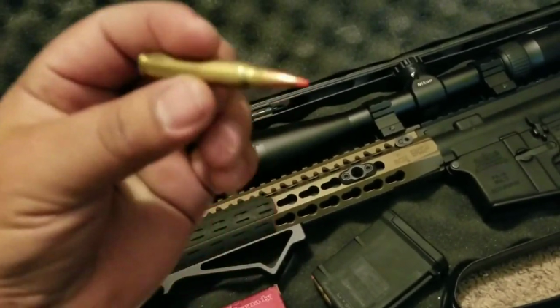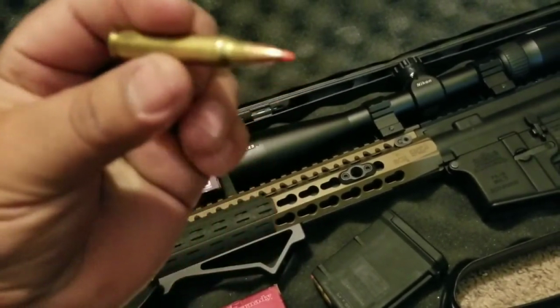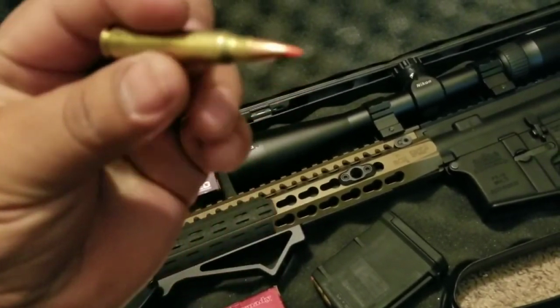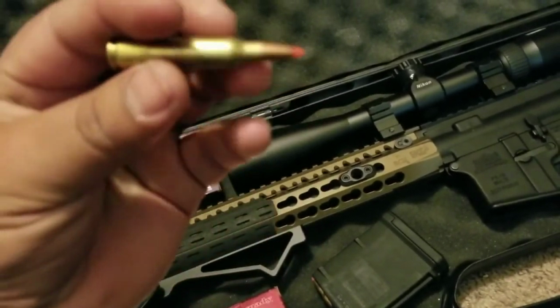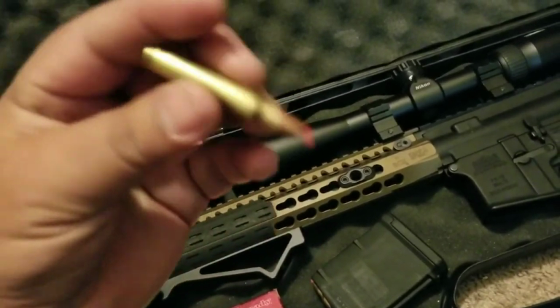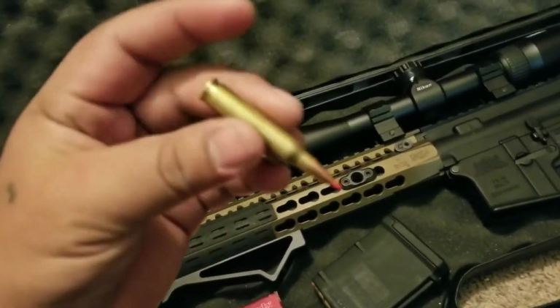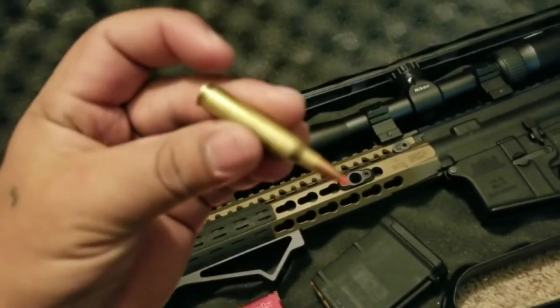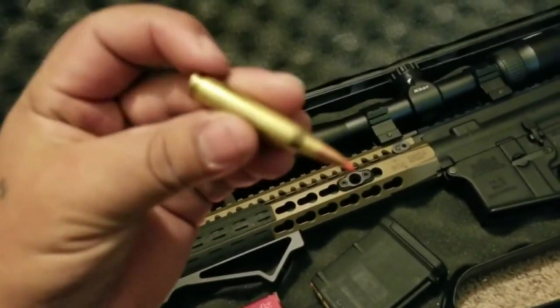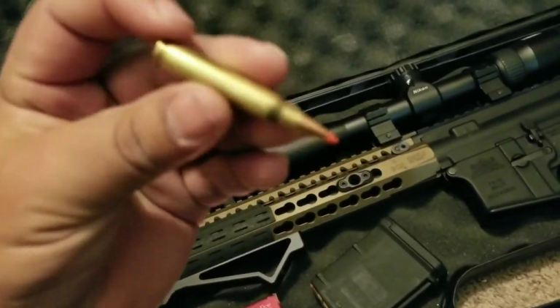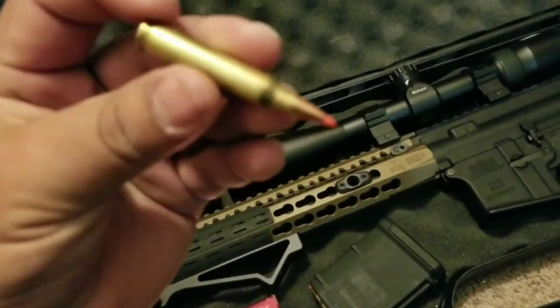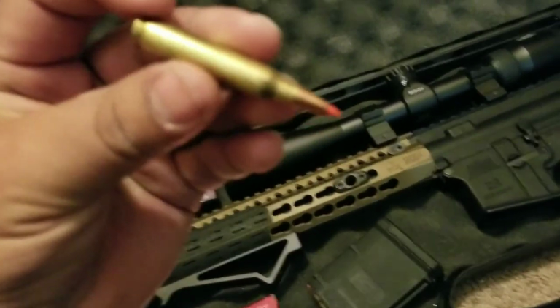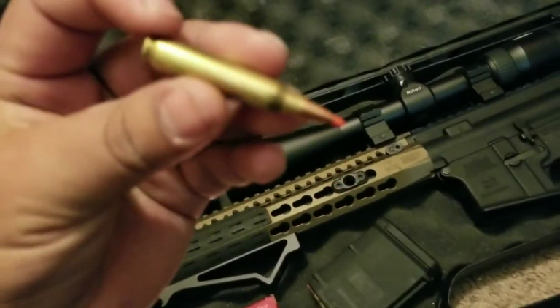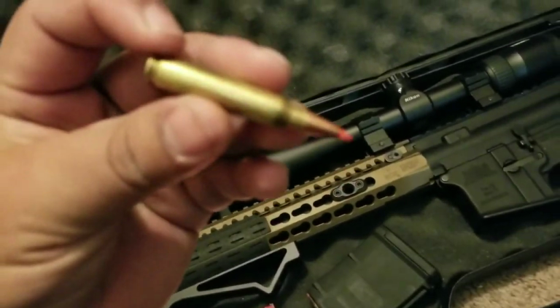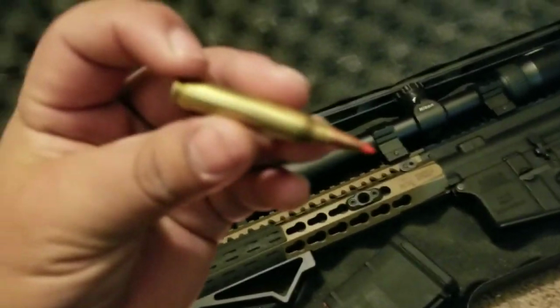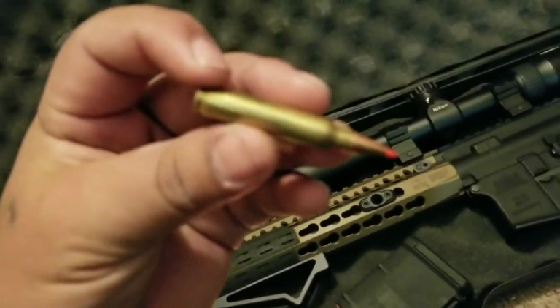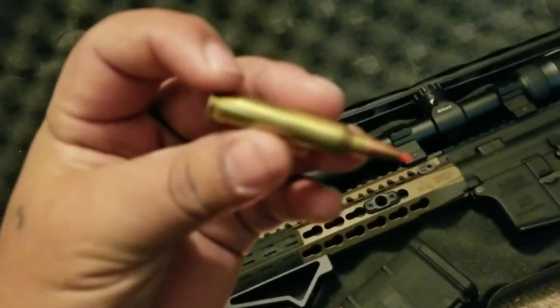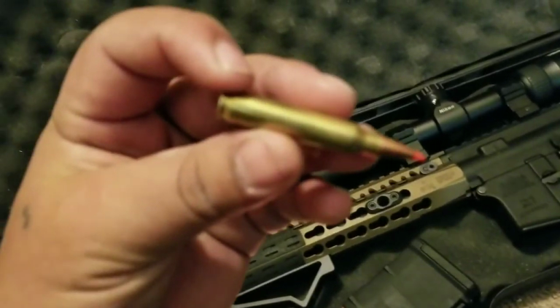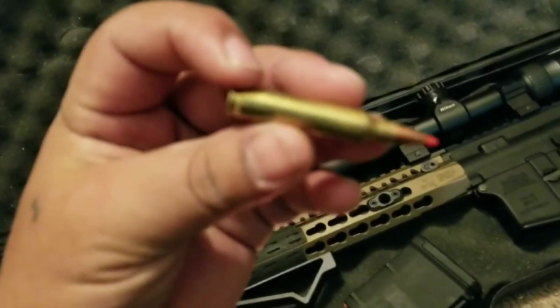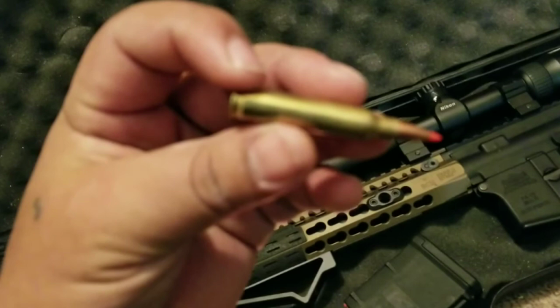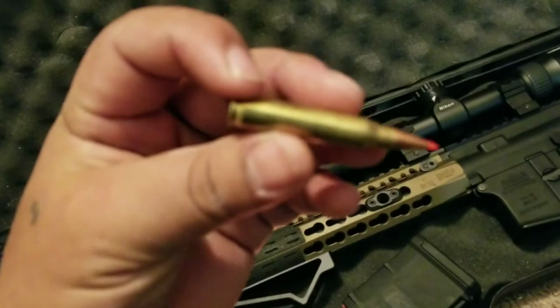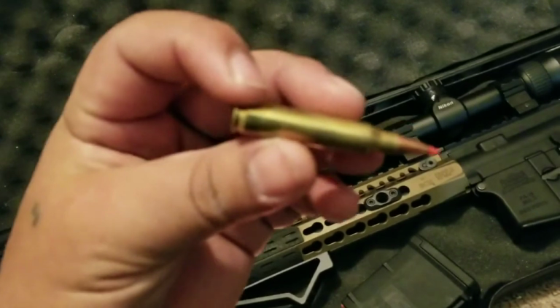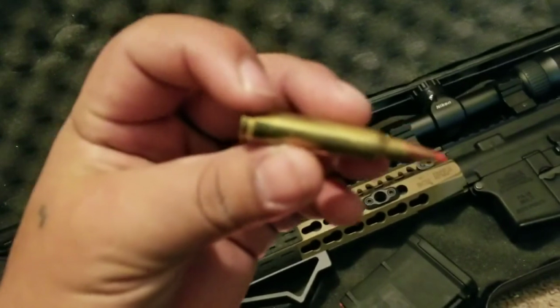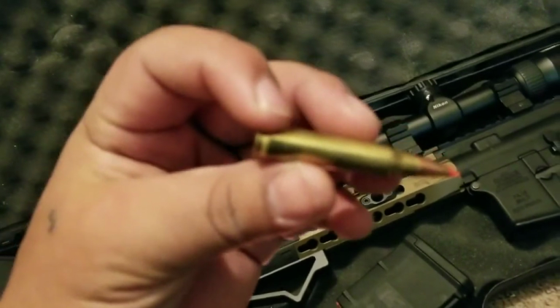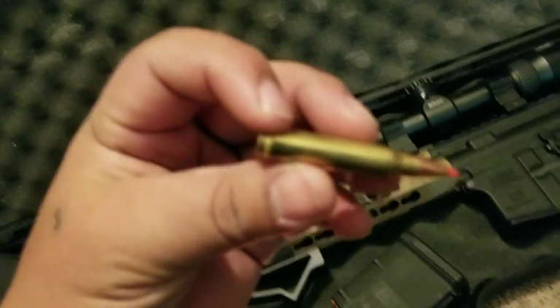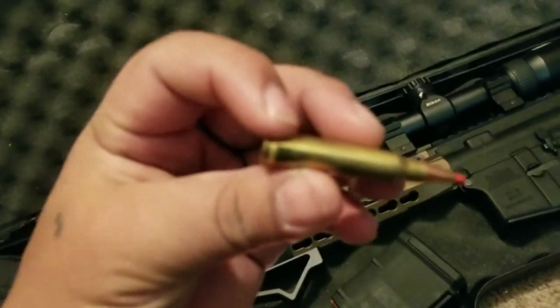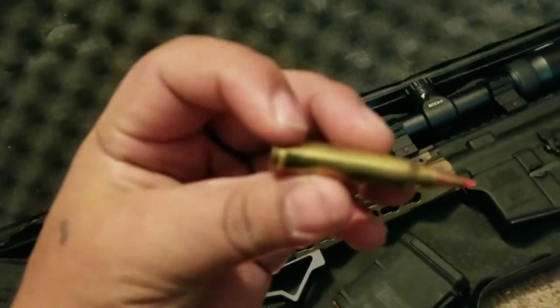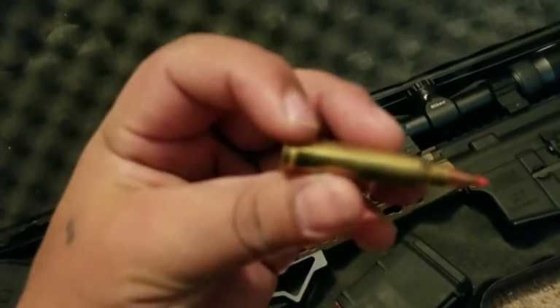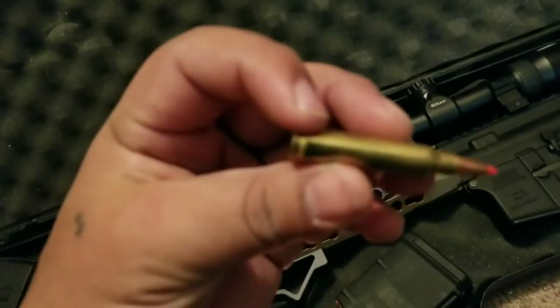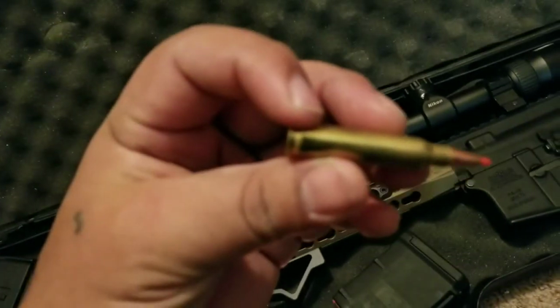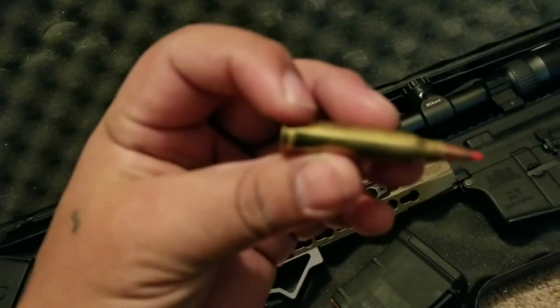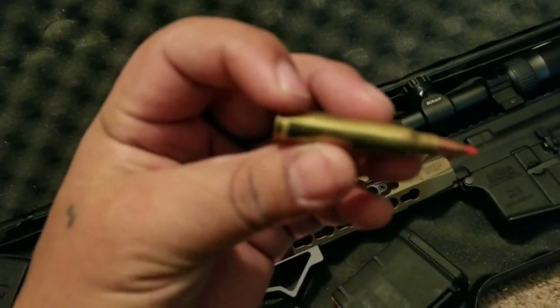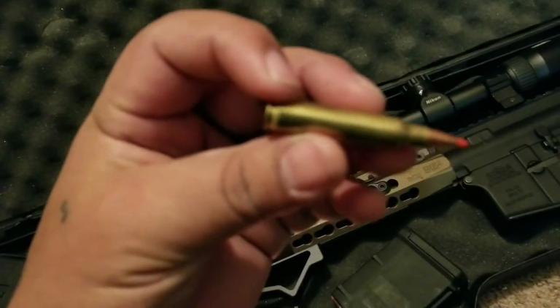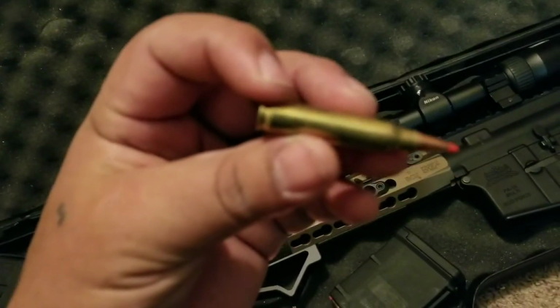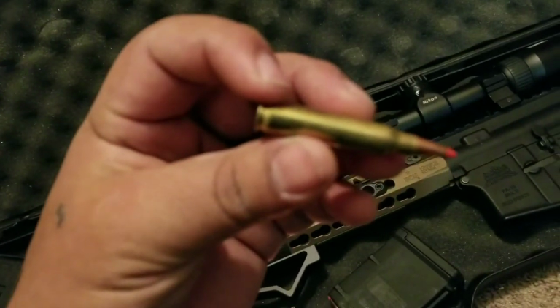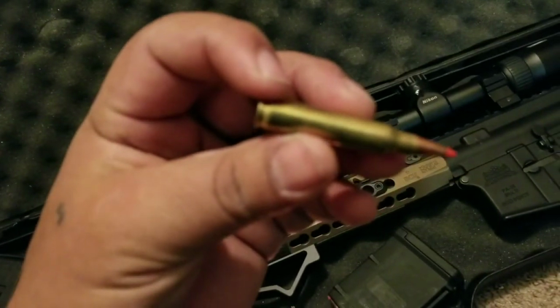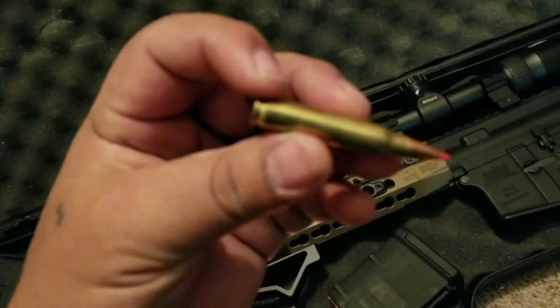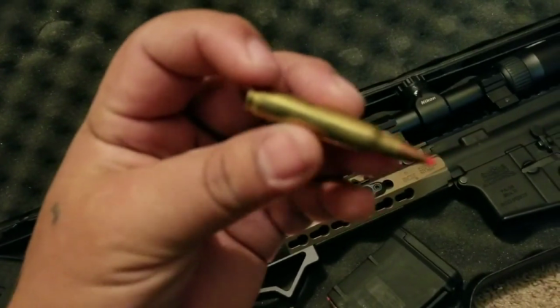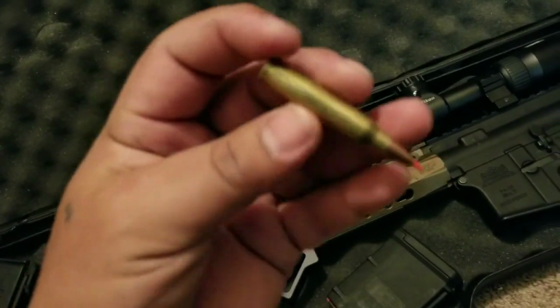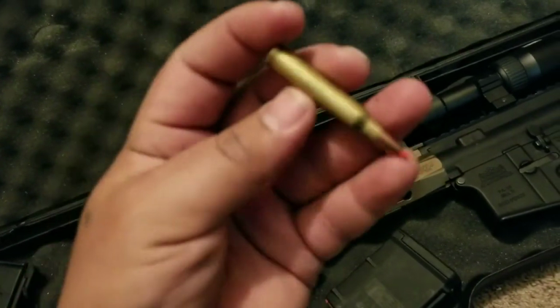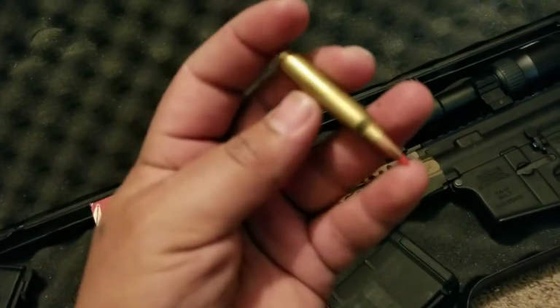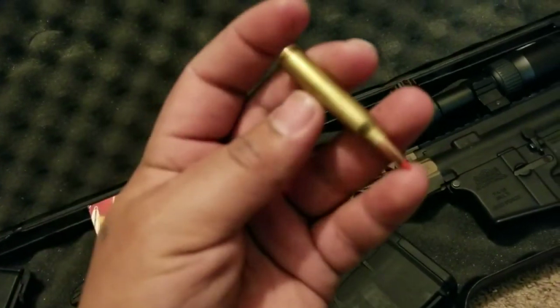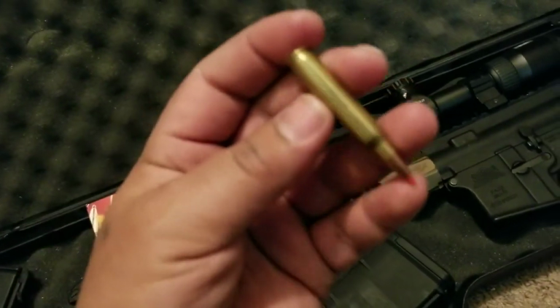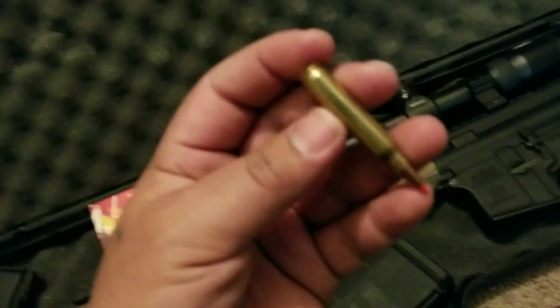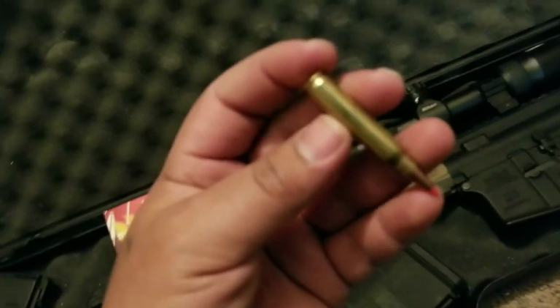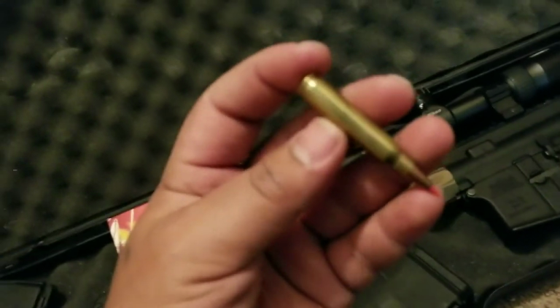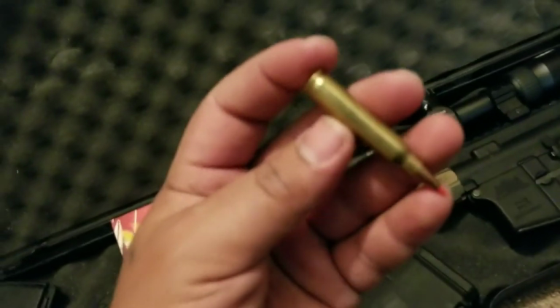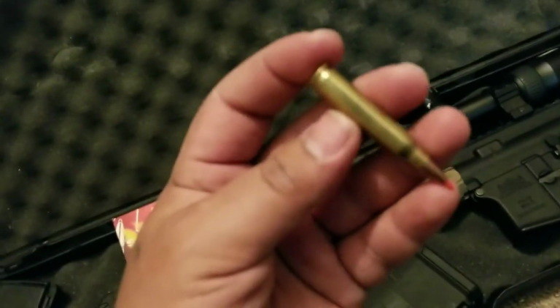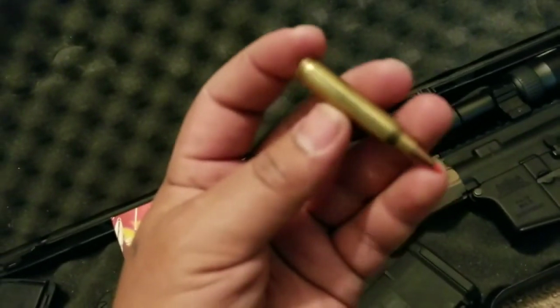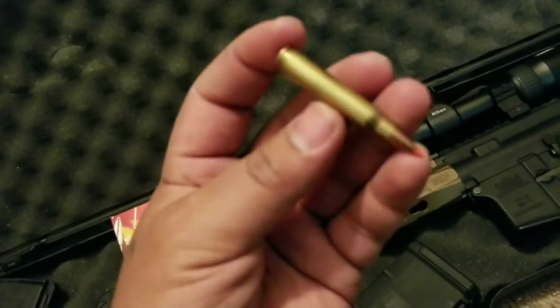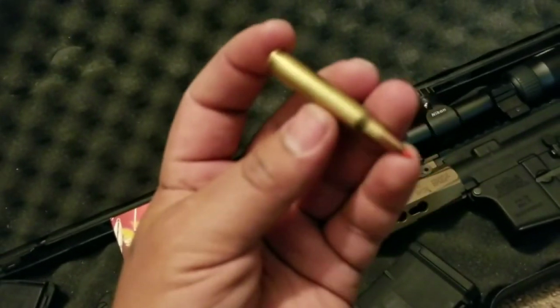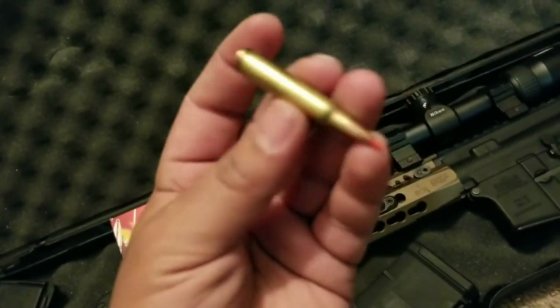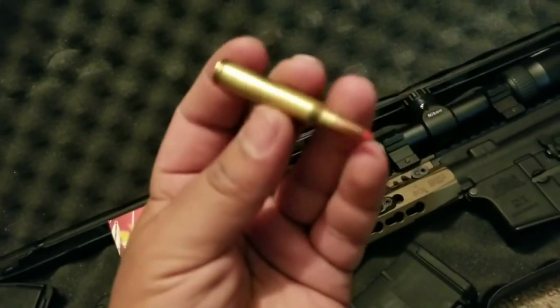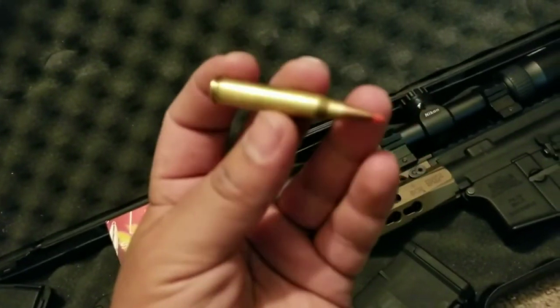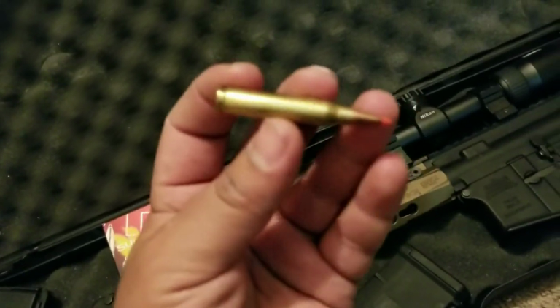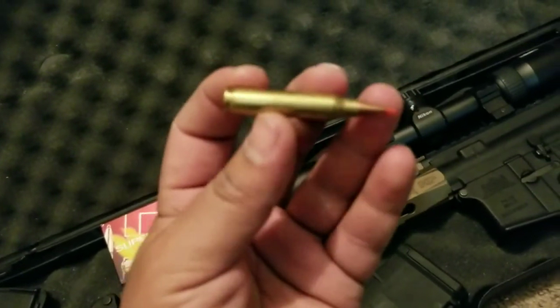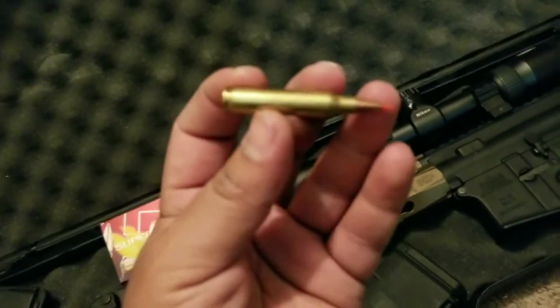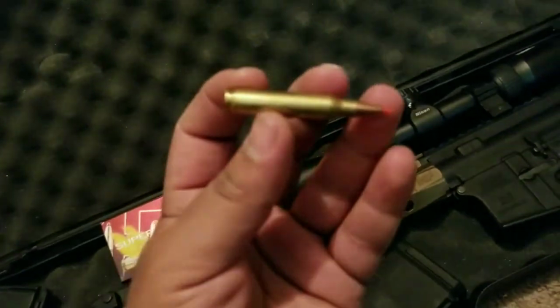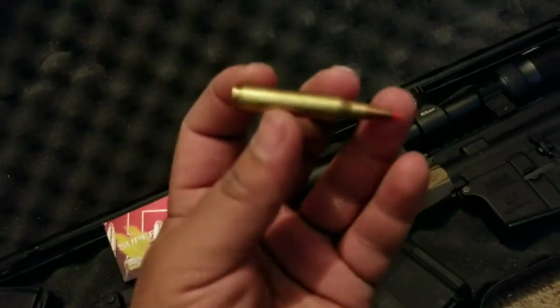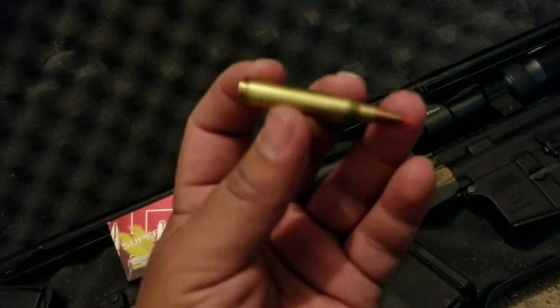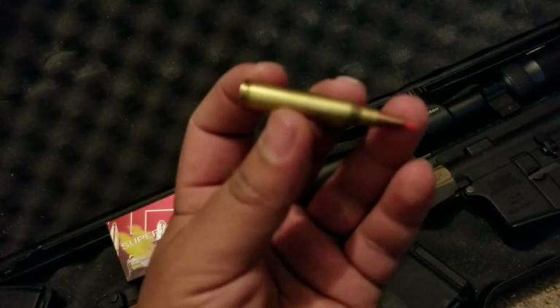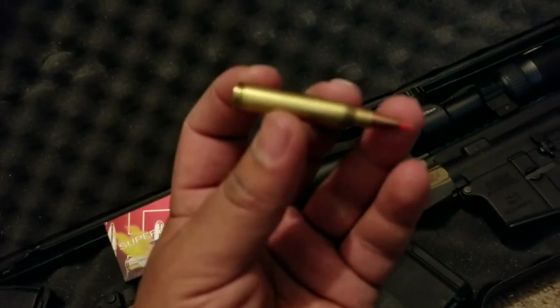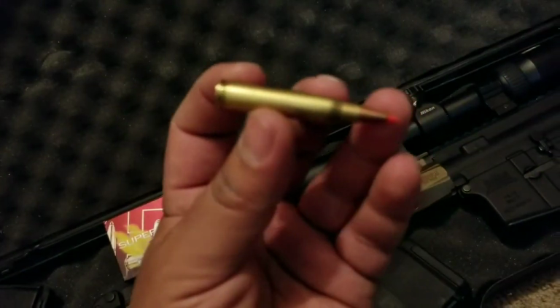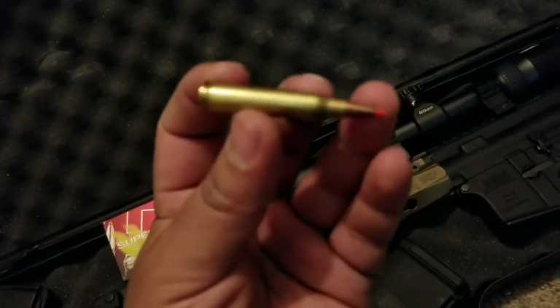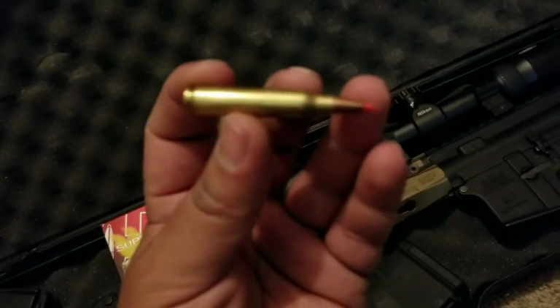I've been hunting with these and I've killed several animals, including a buck and two does.